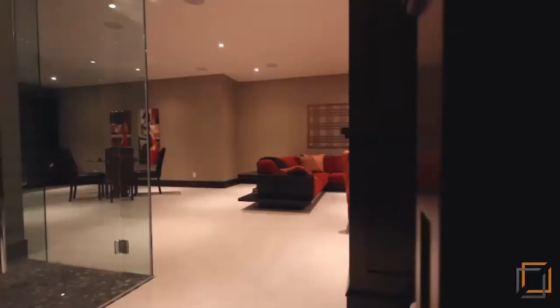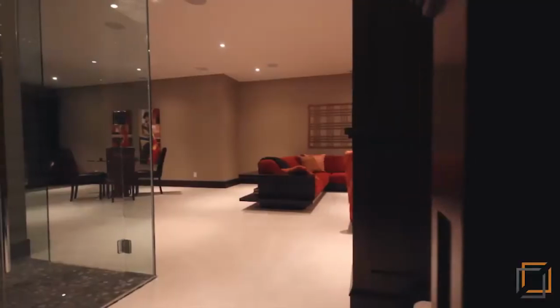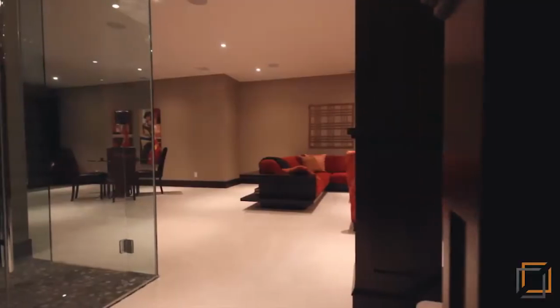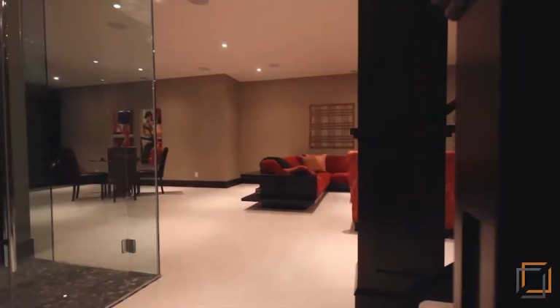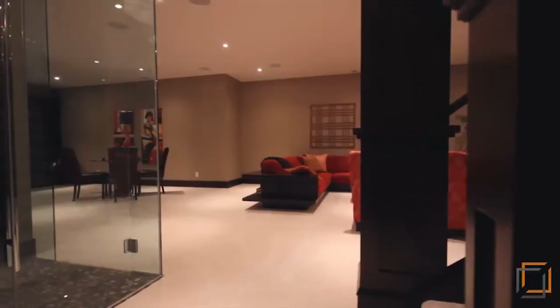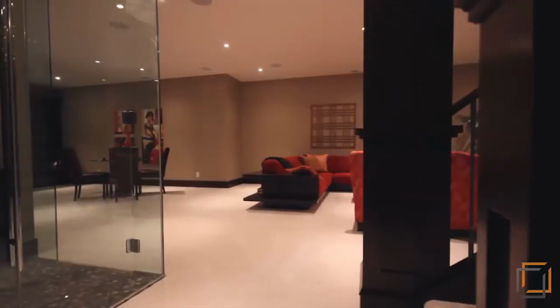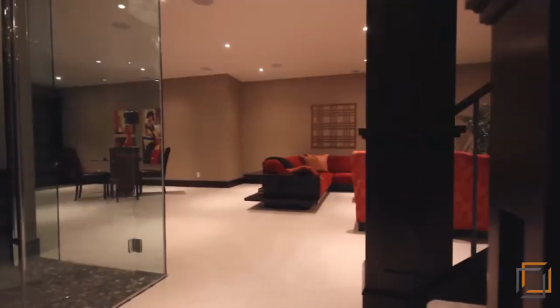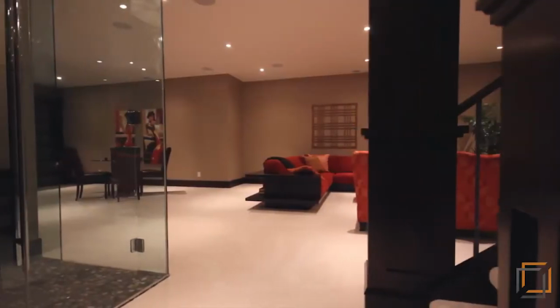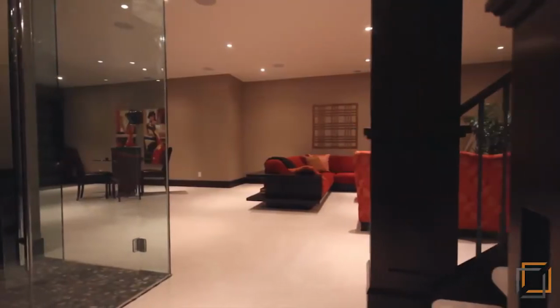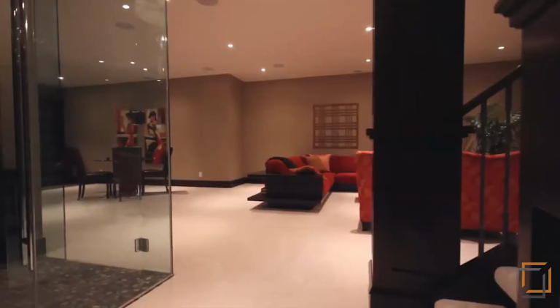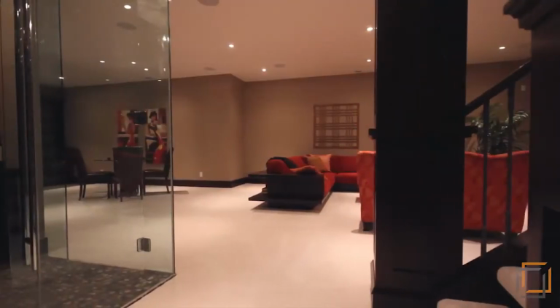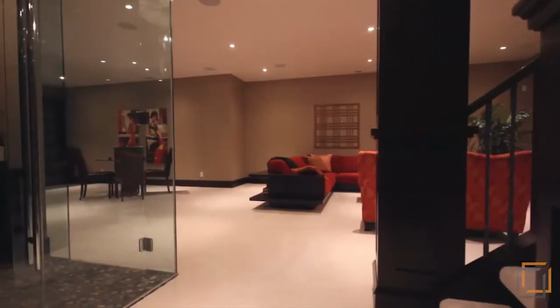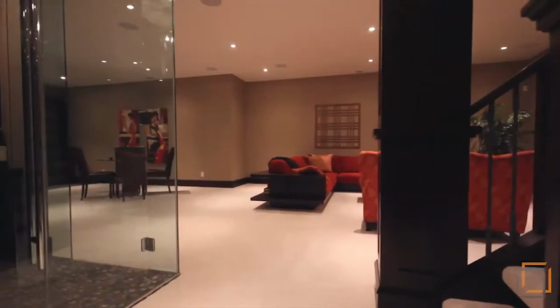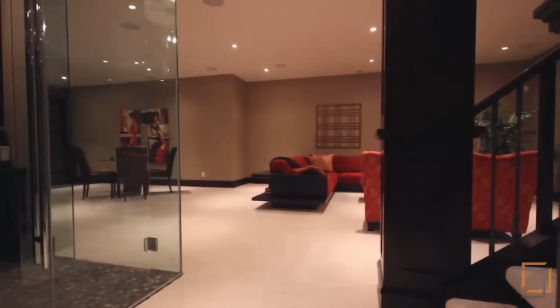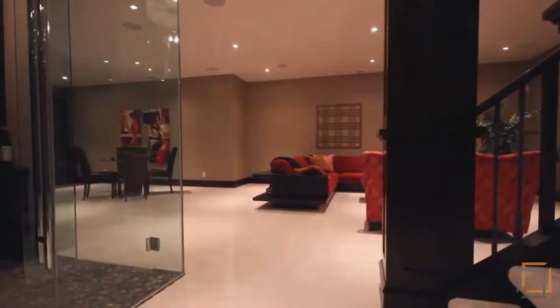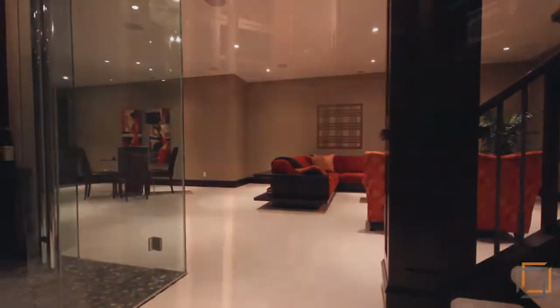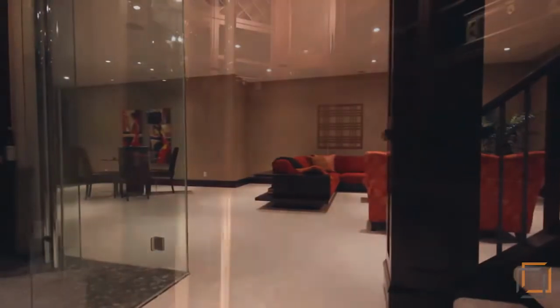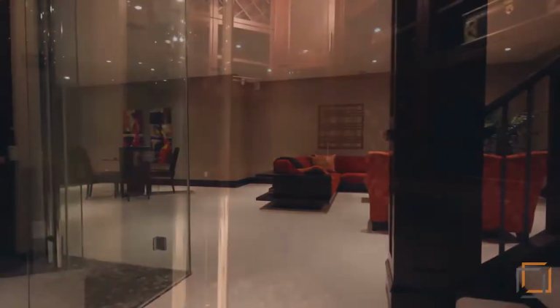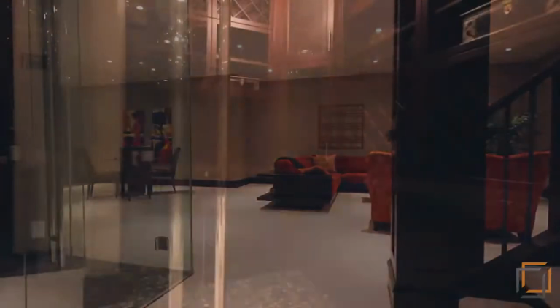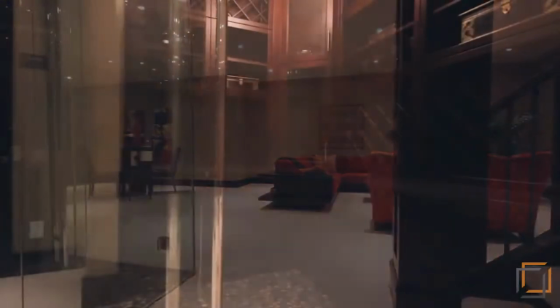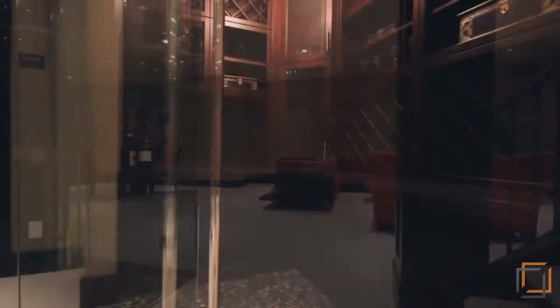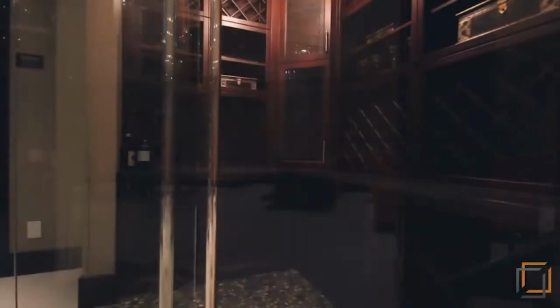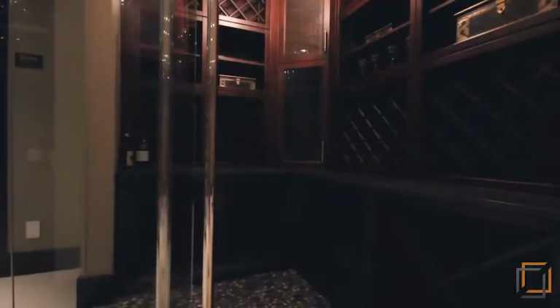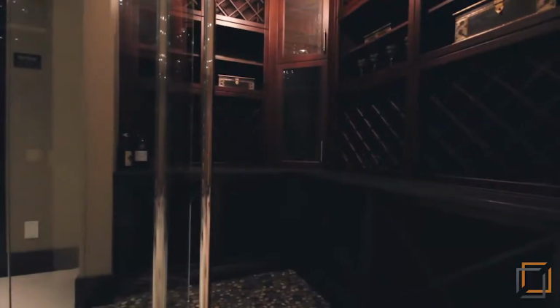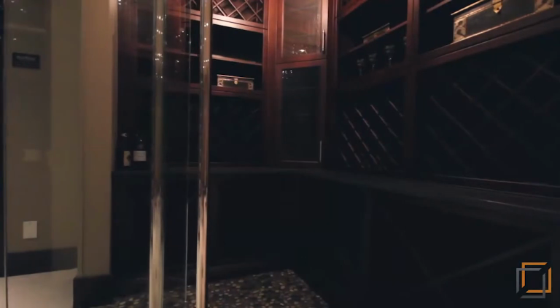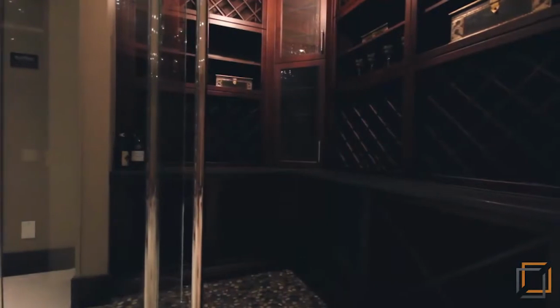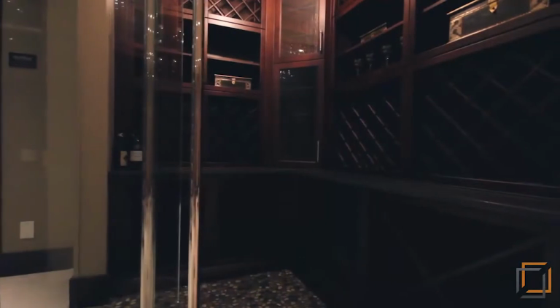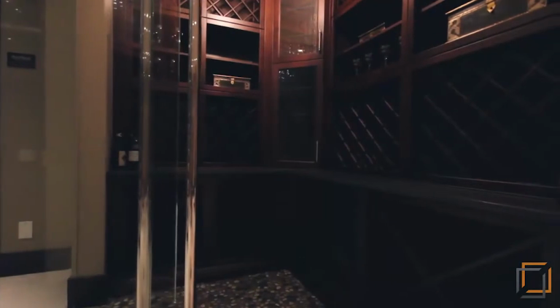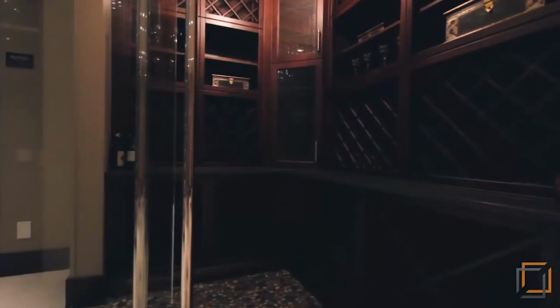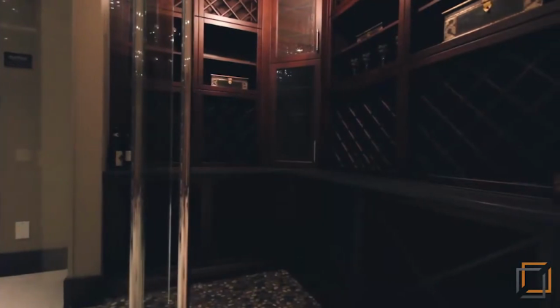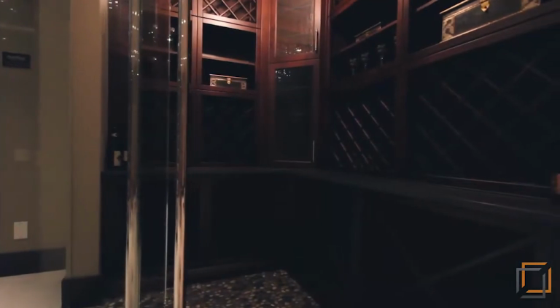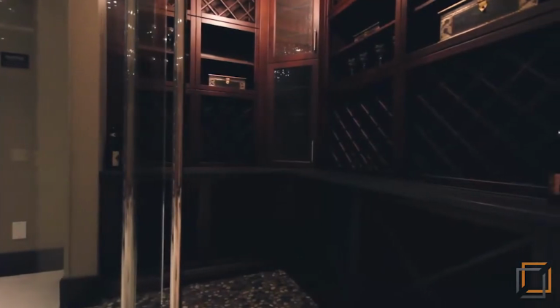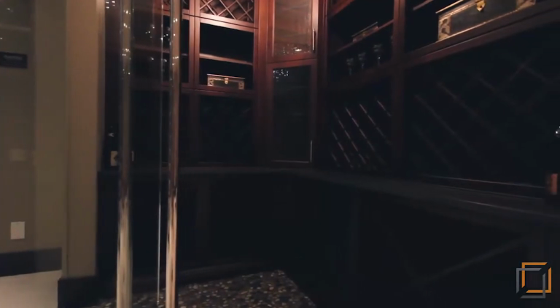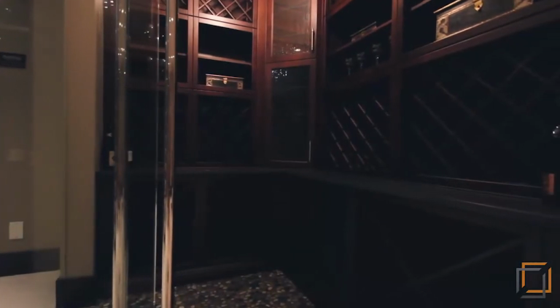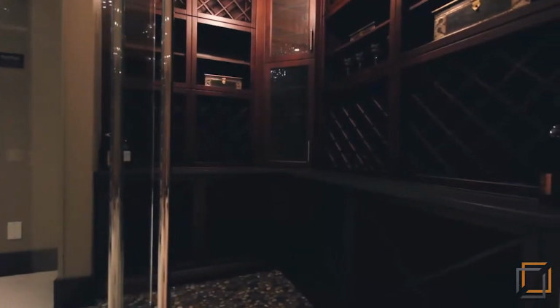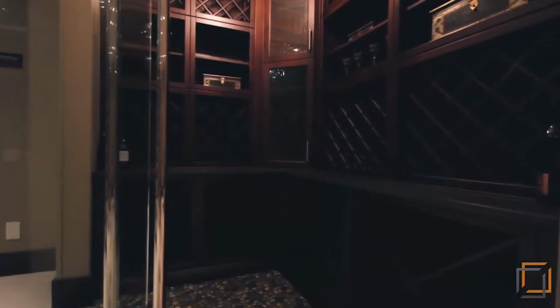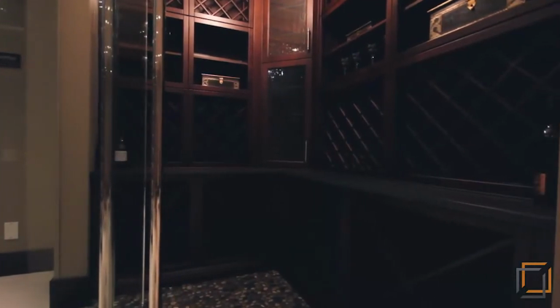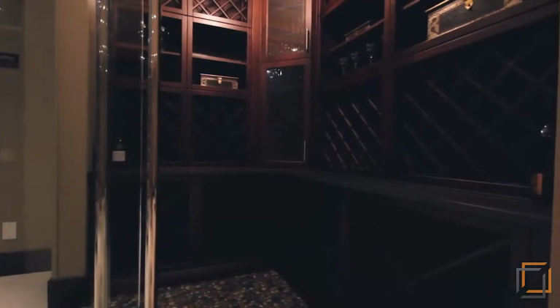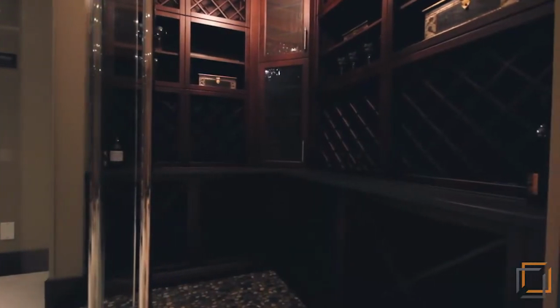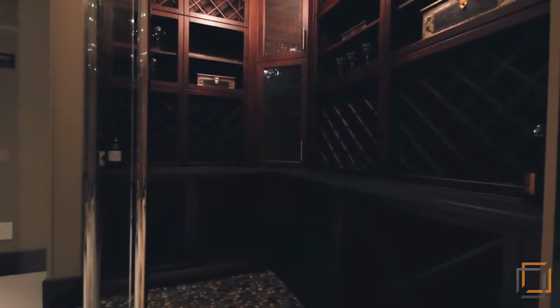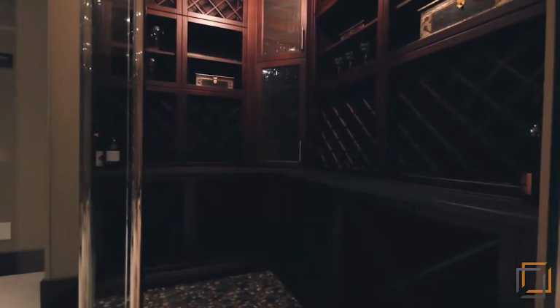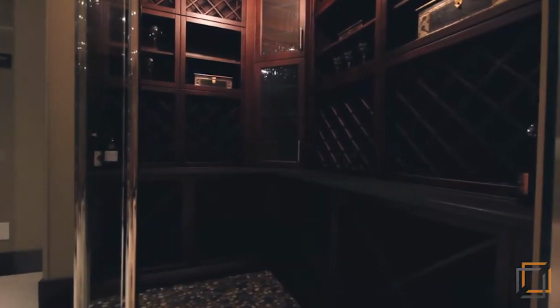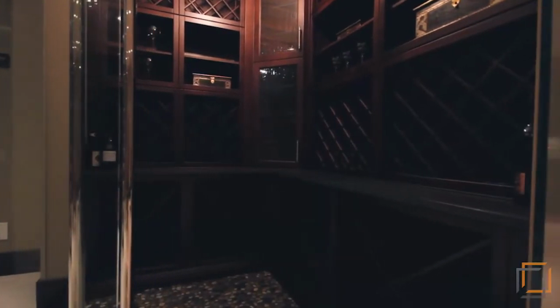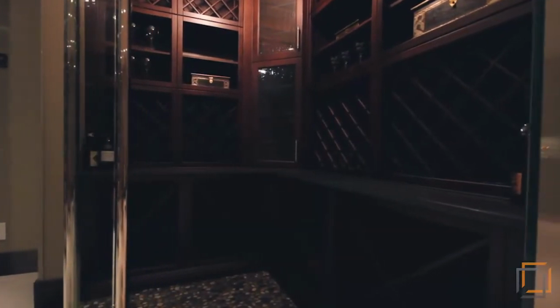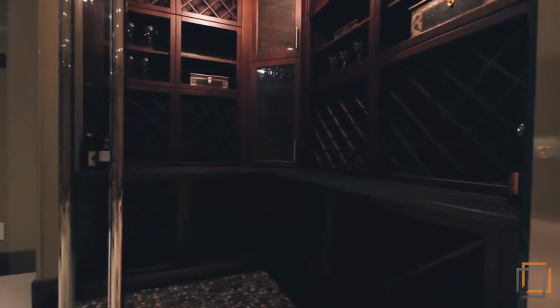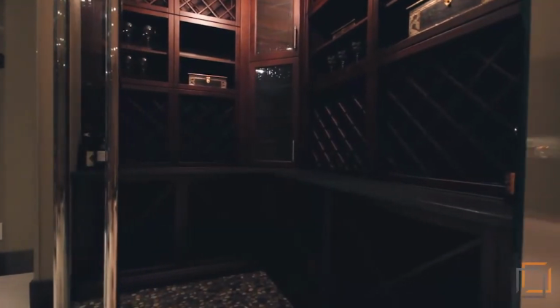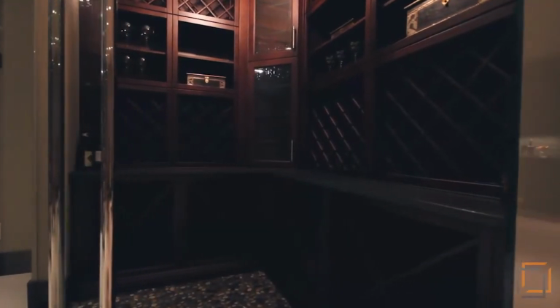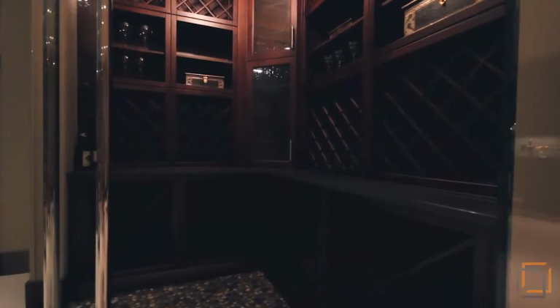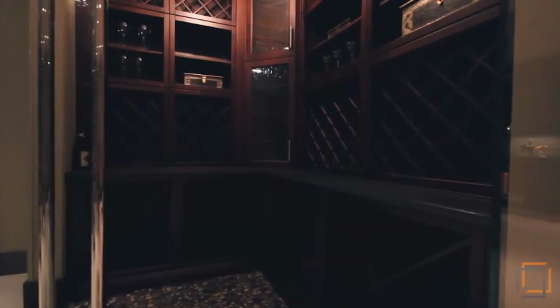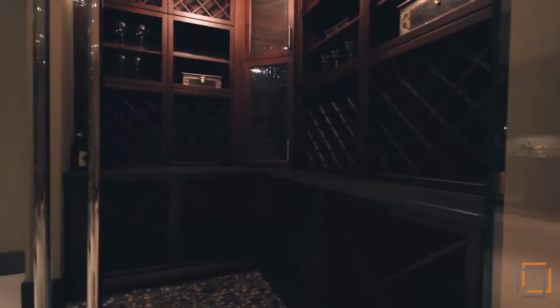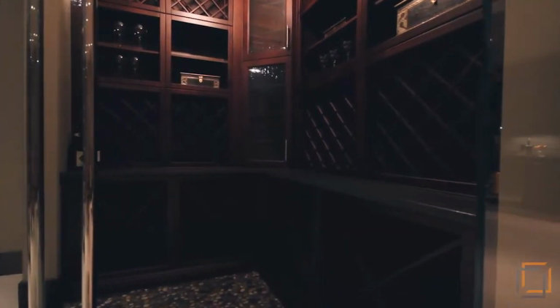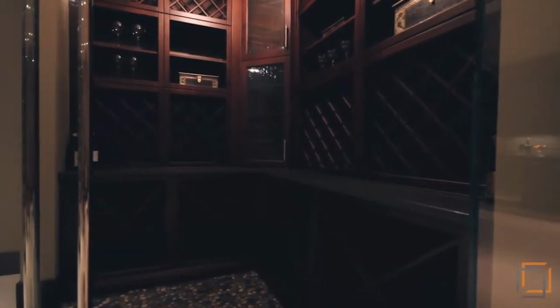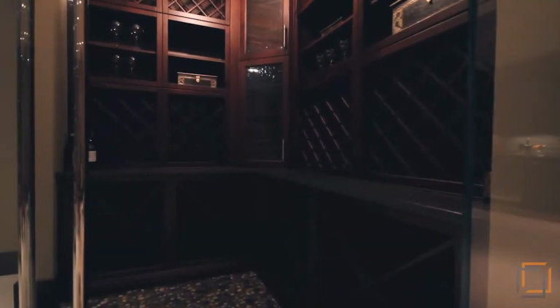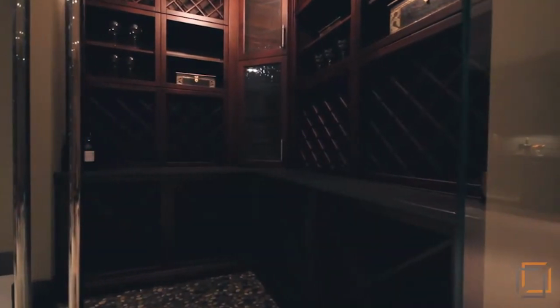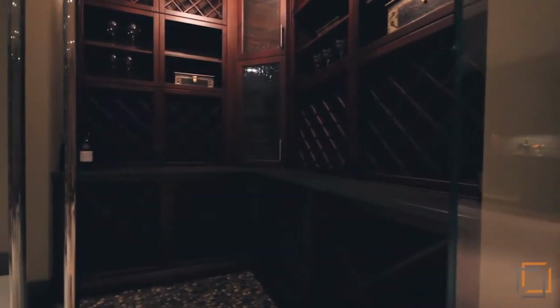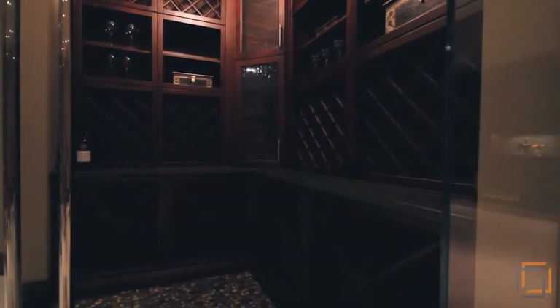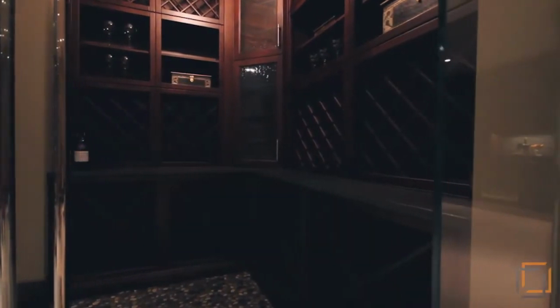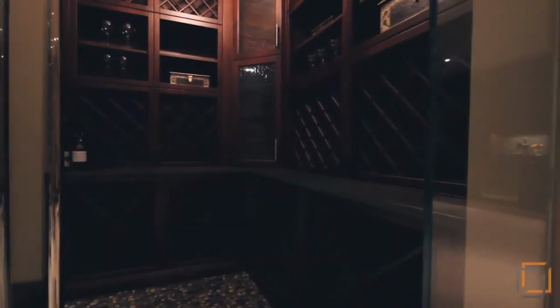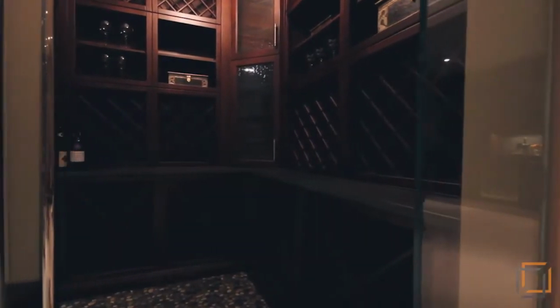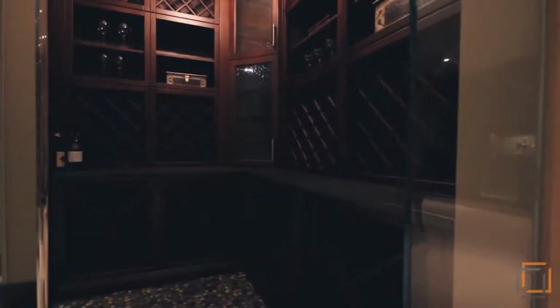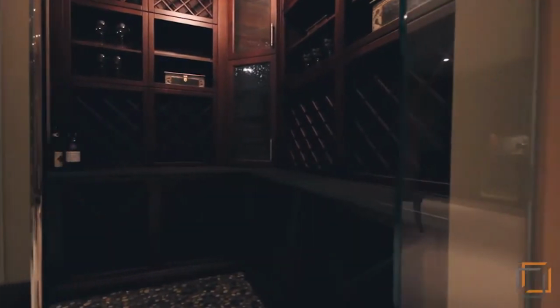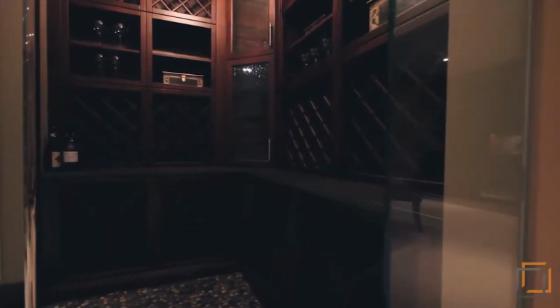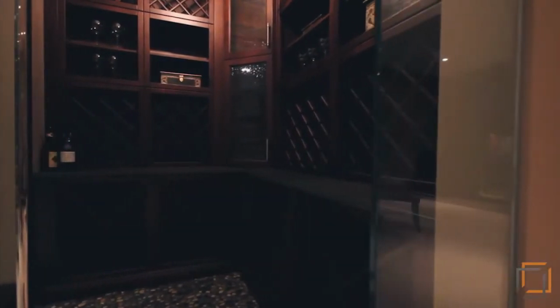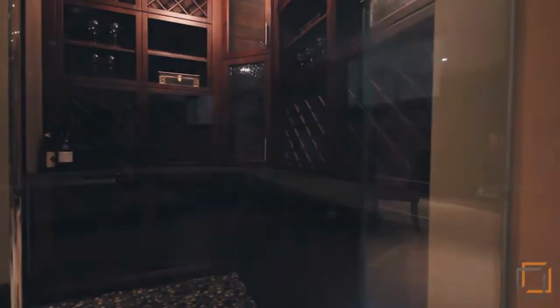Located in the basement is a custom glass wine room, including climate control, ample storage, and river rock tile.